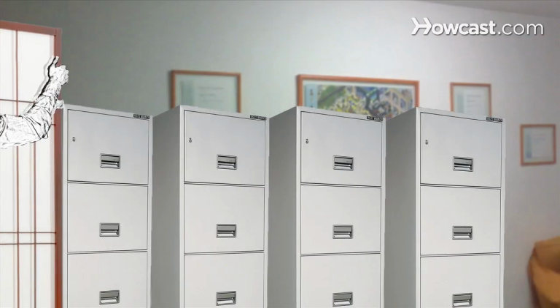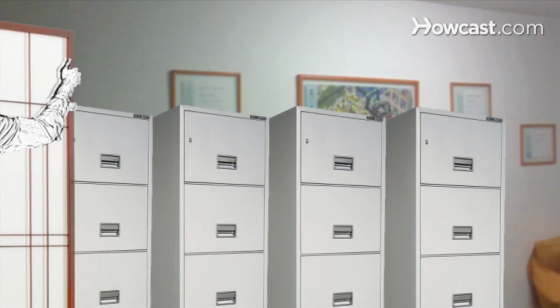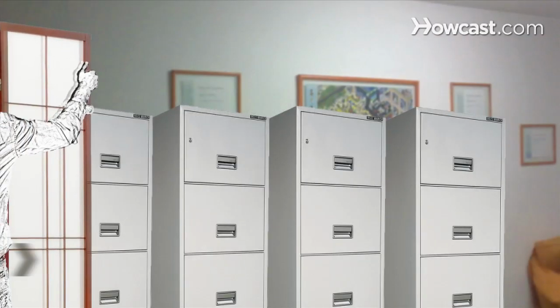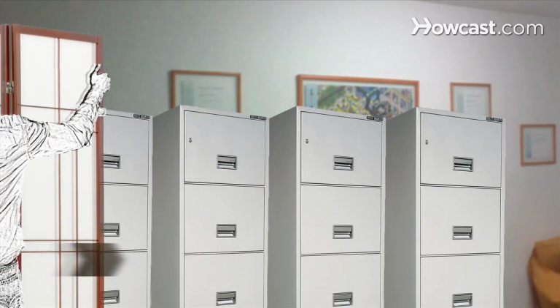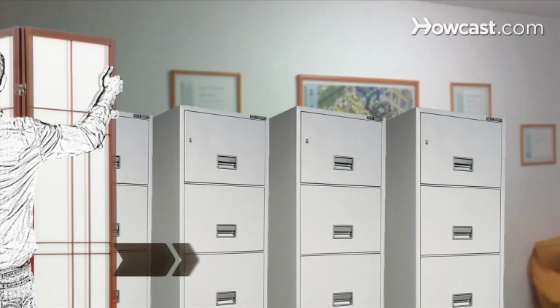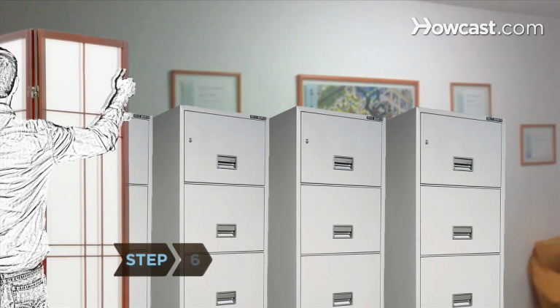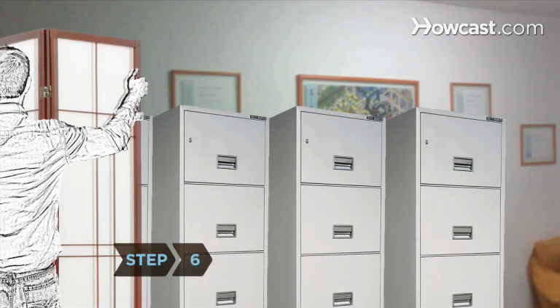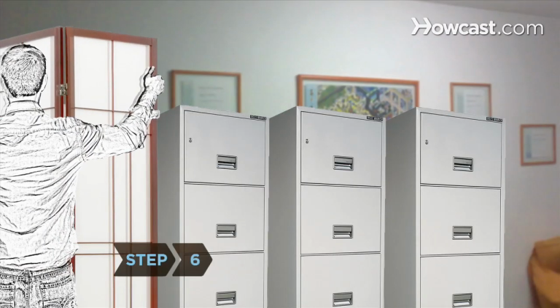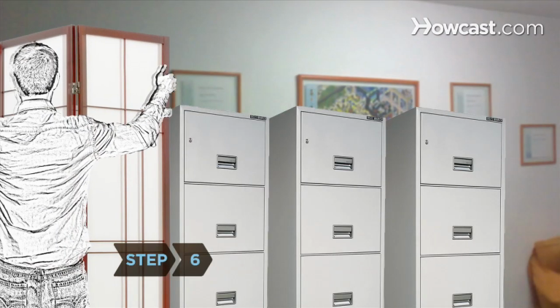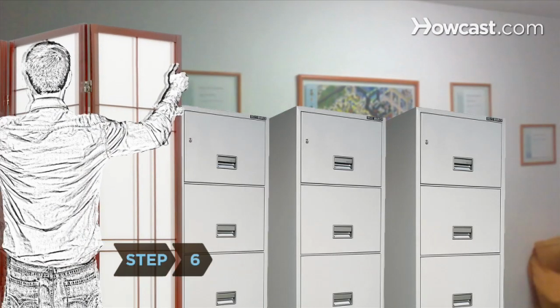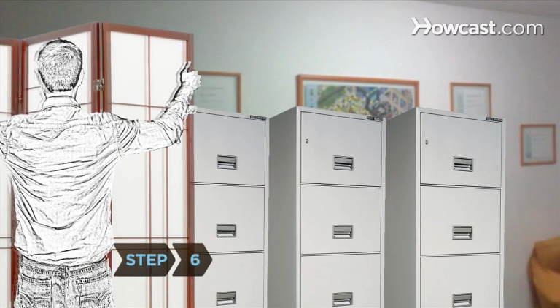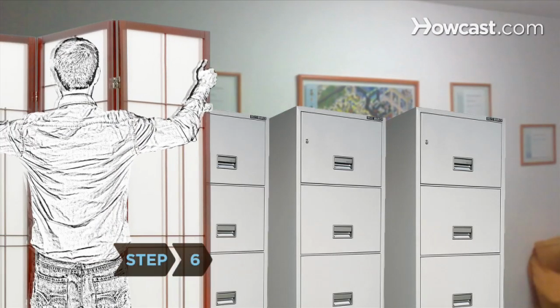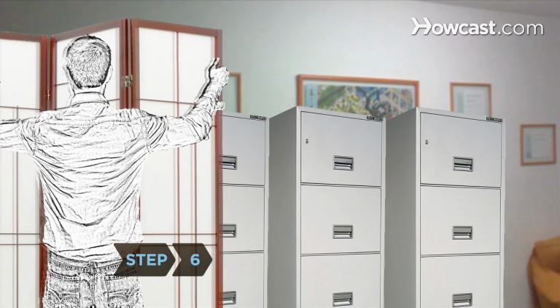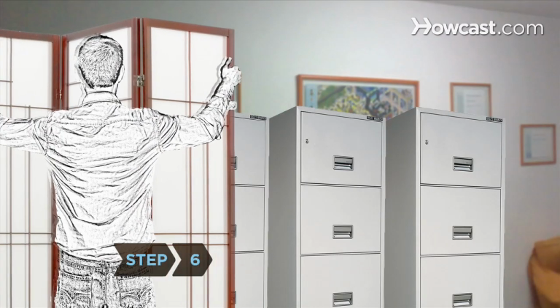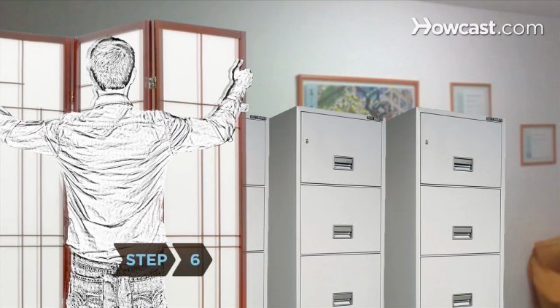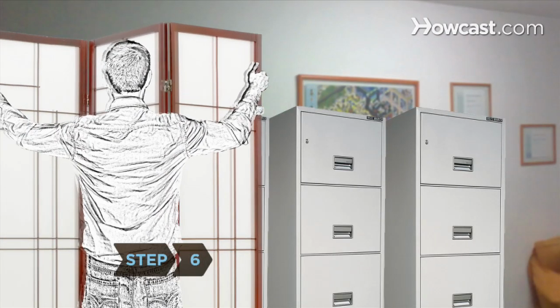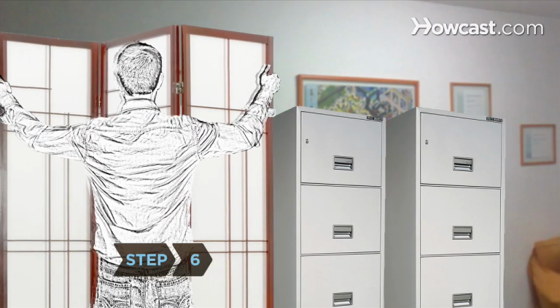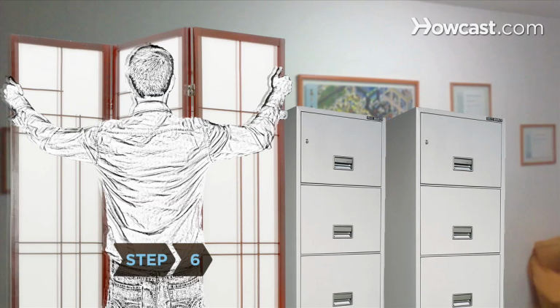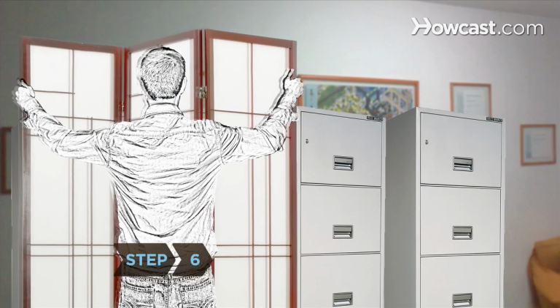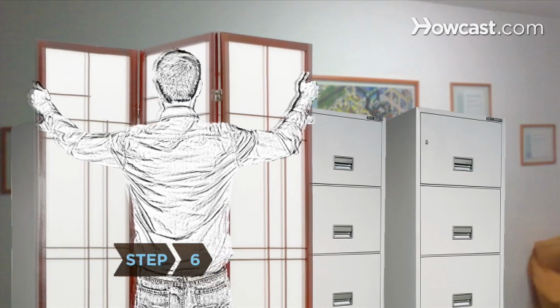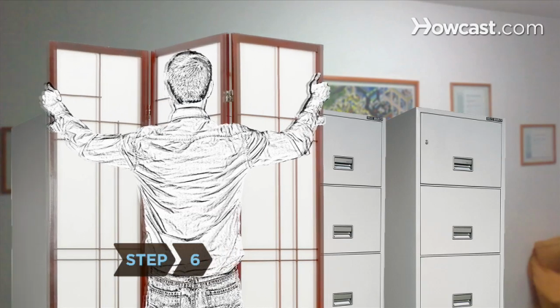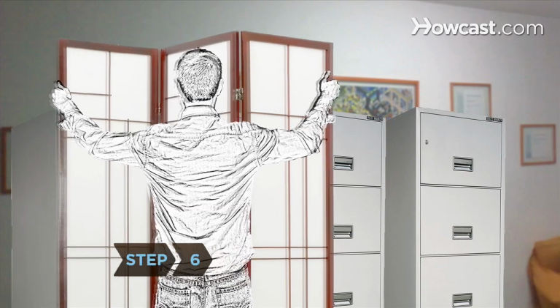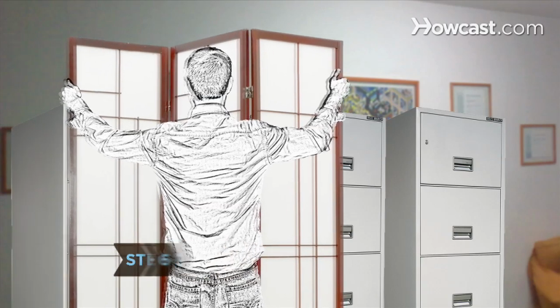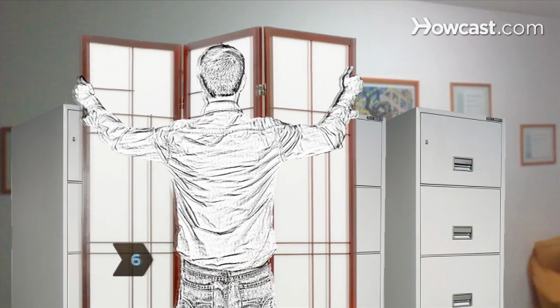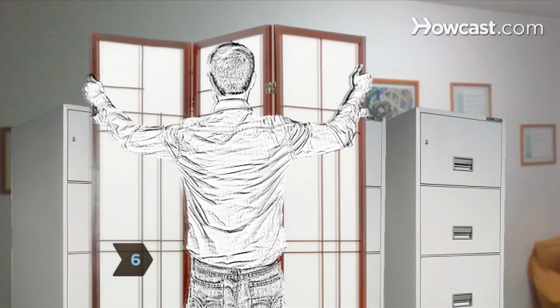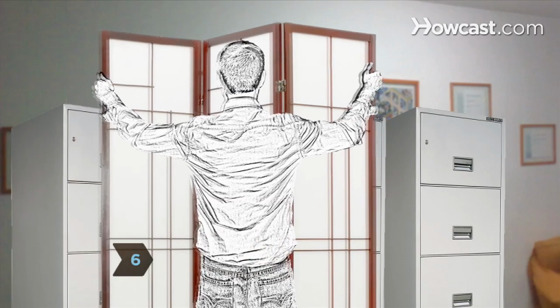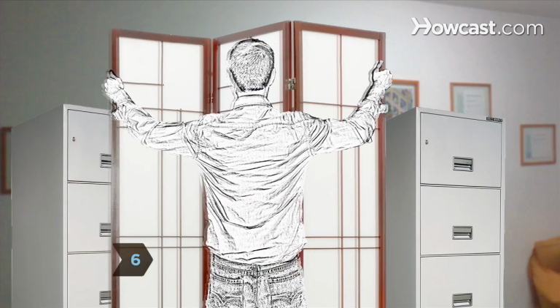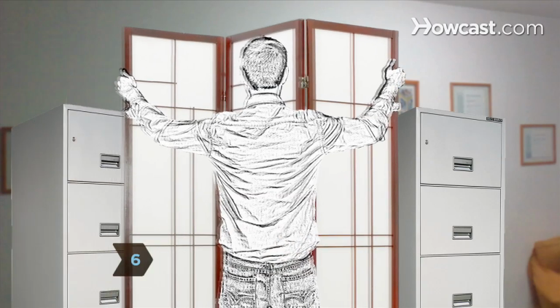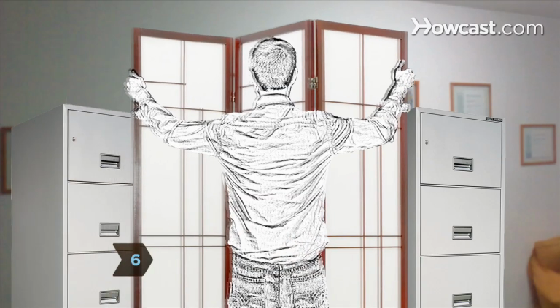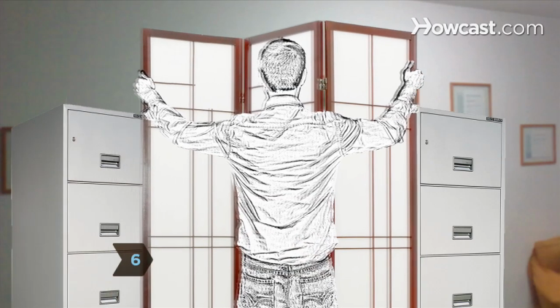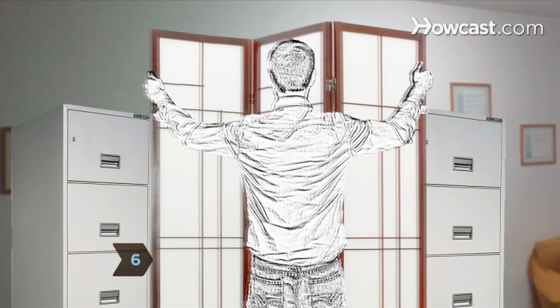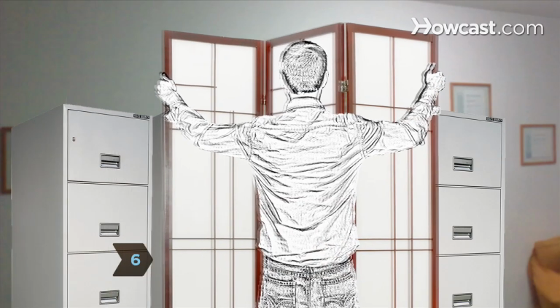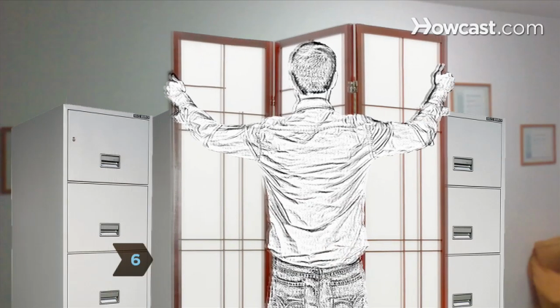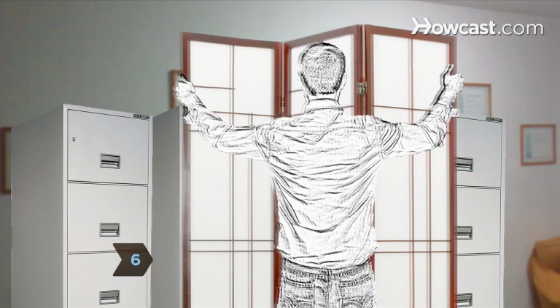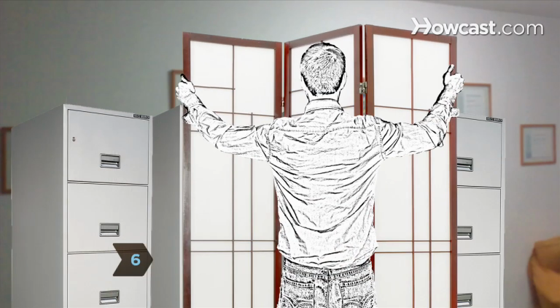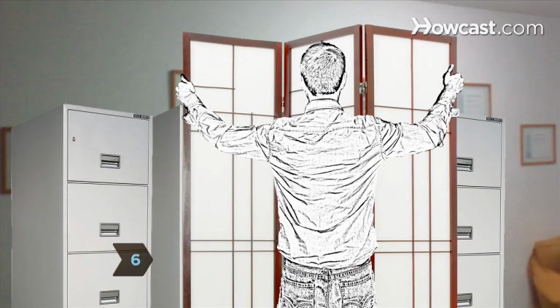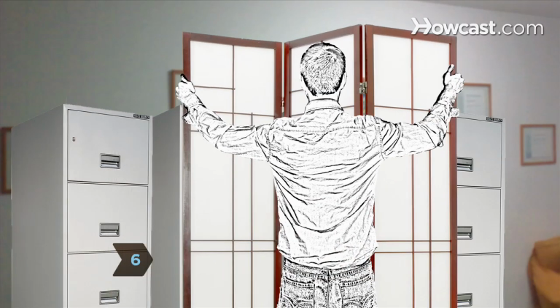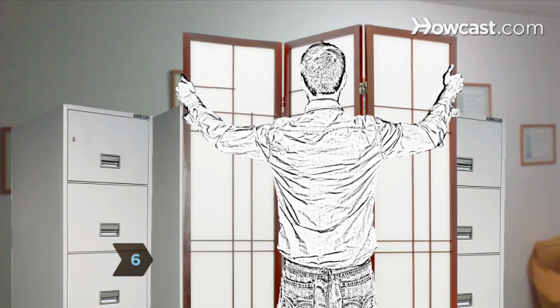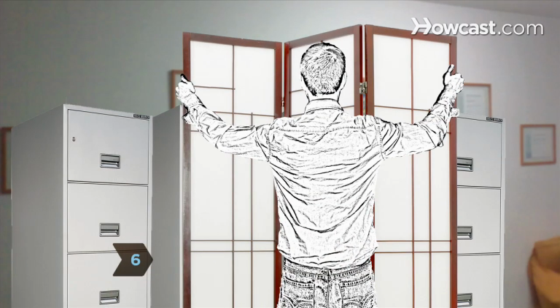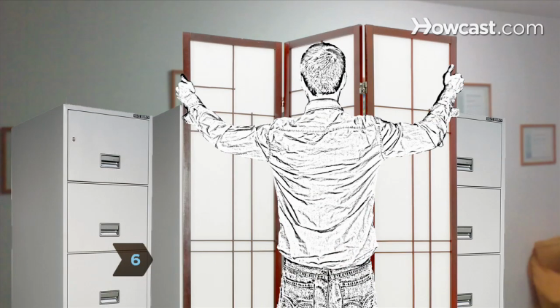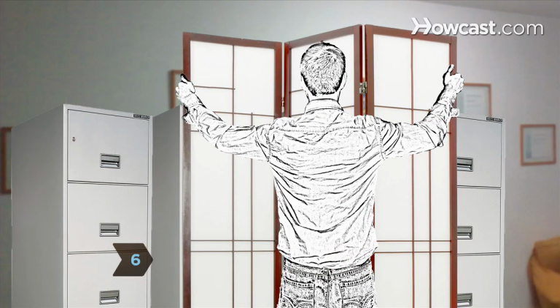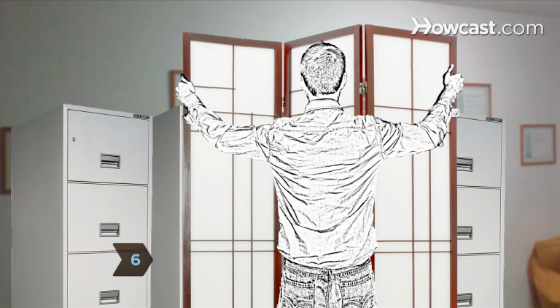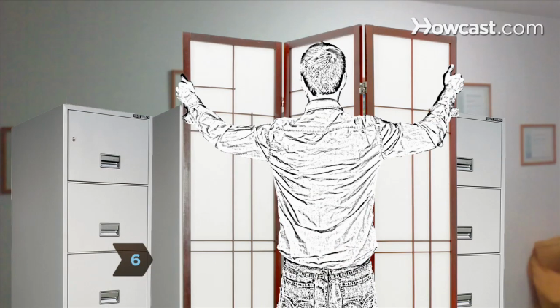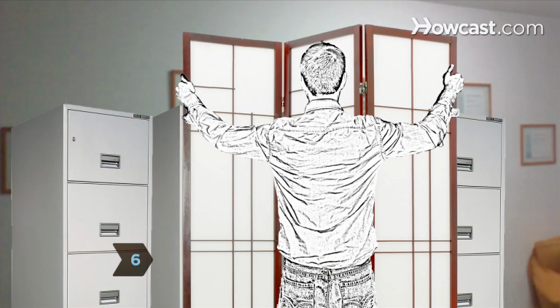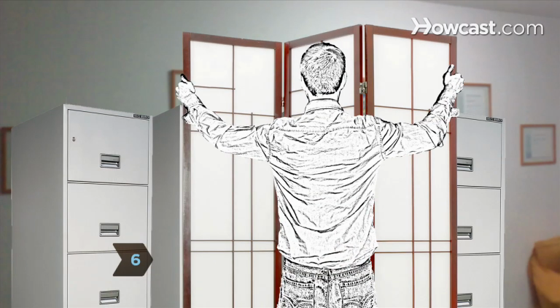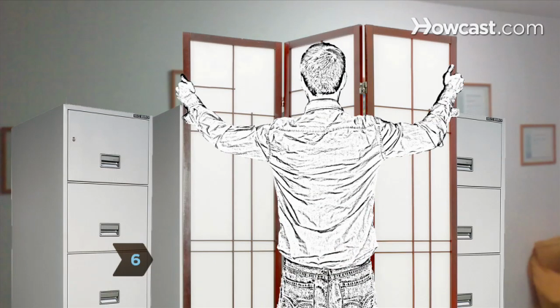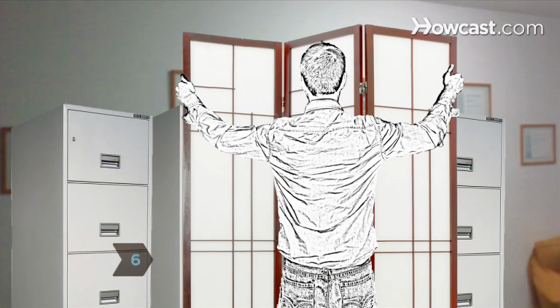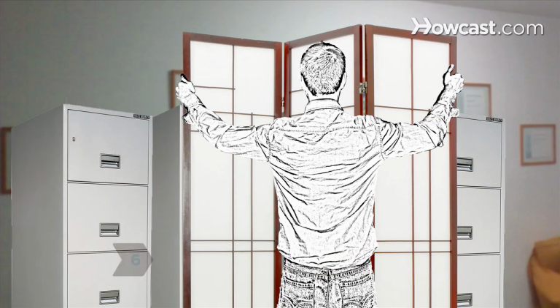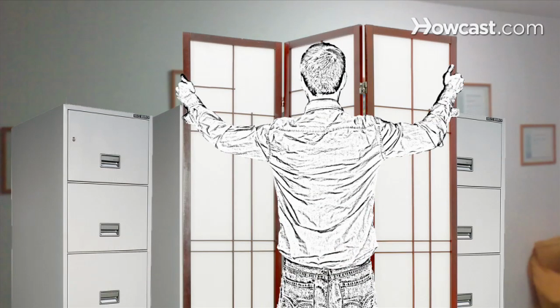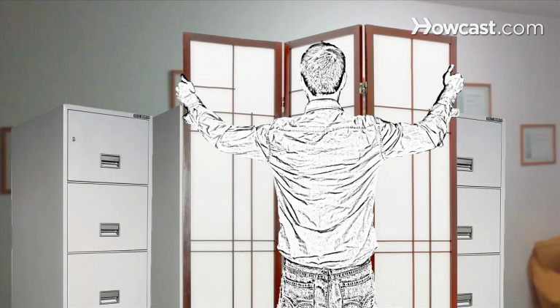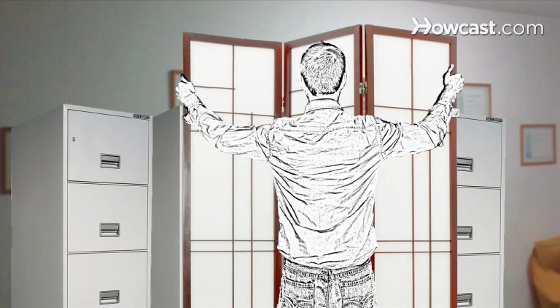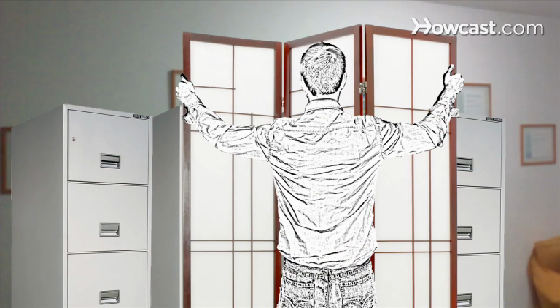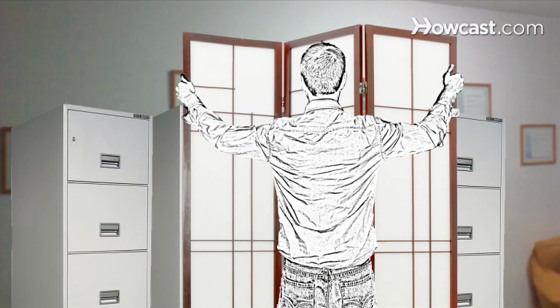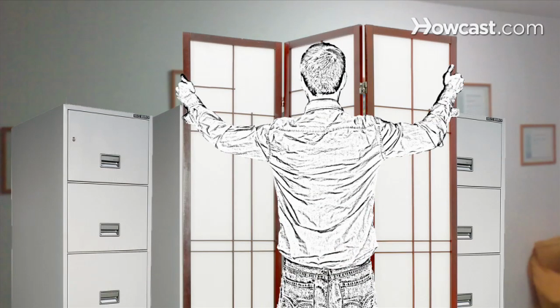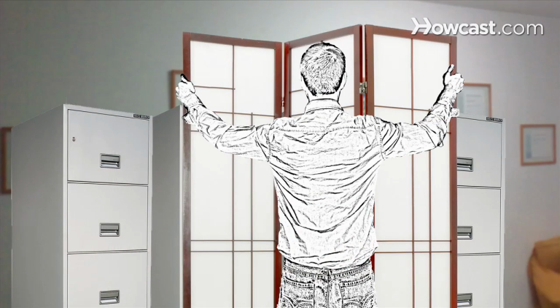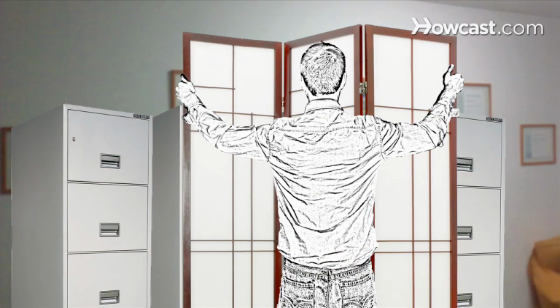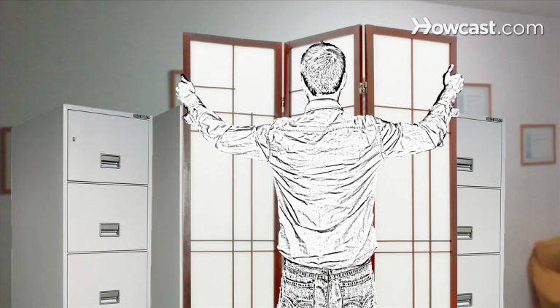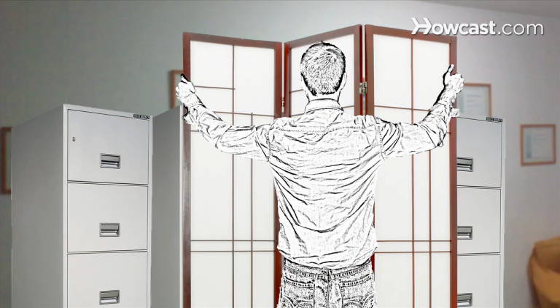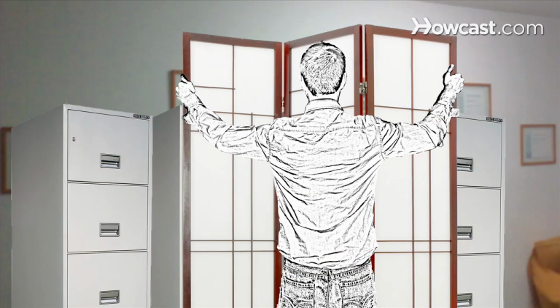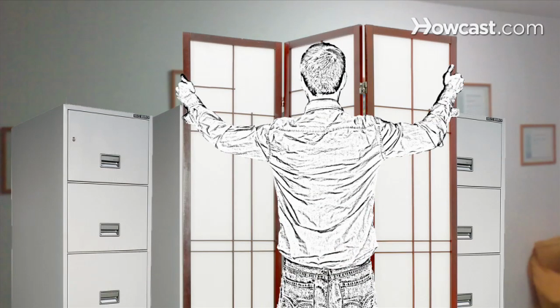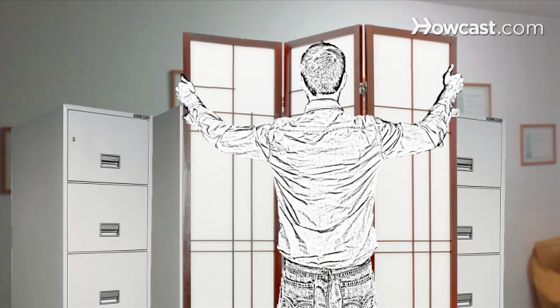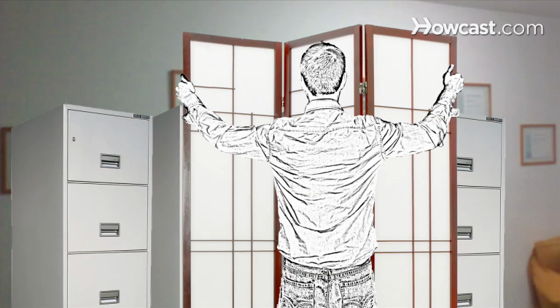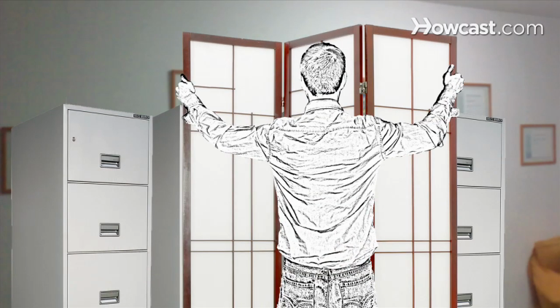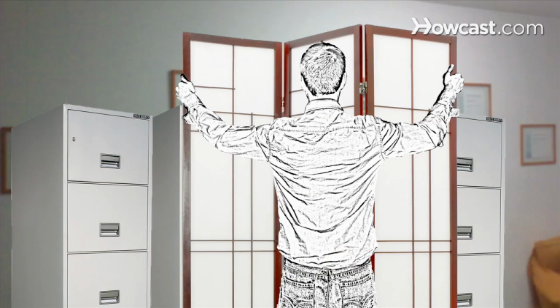Step 6. Use a closet or dress screen to hide messy bookshelves, file cabinets, and reference materials that are used only occasionally.